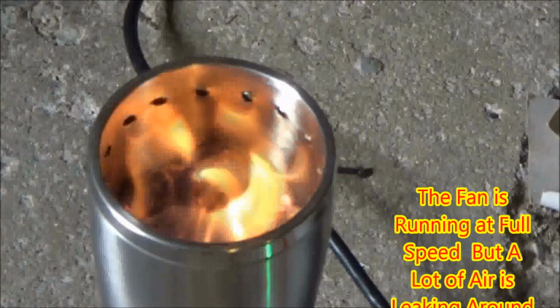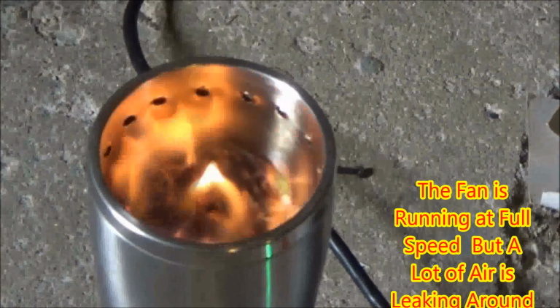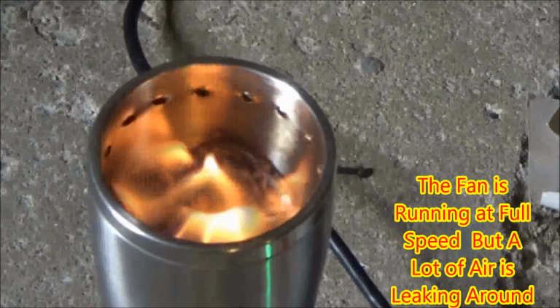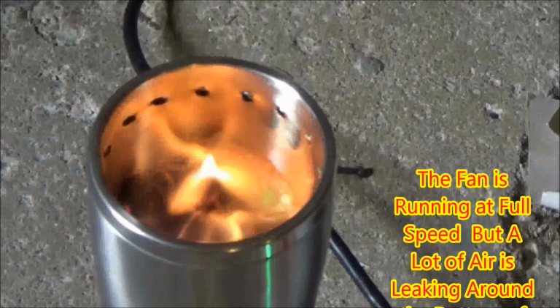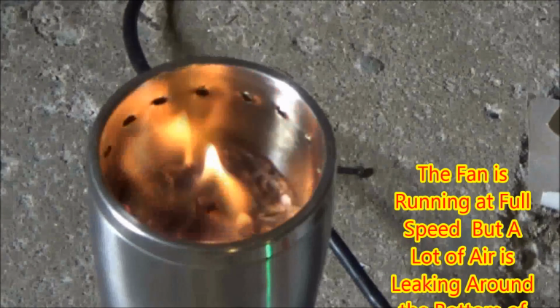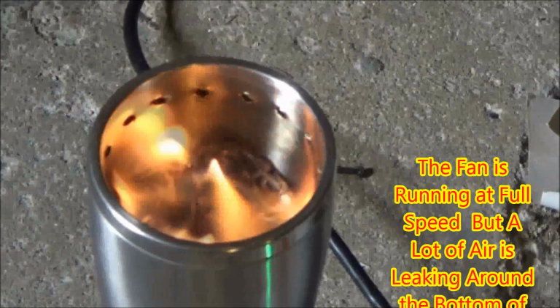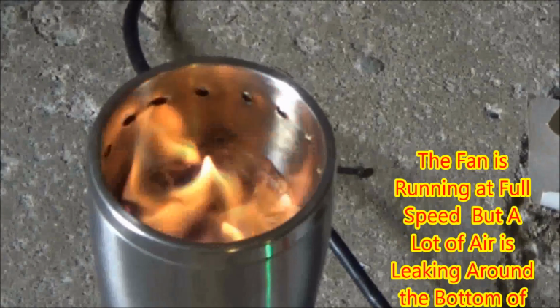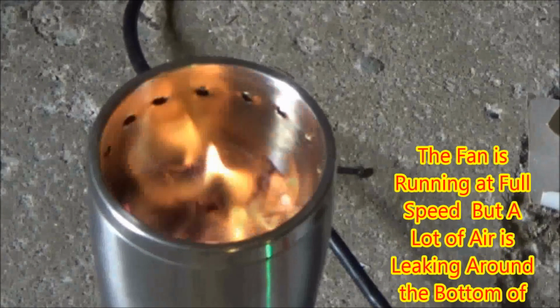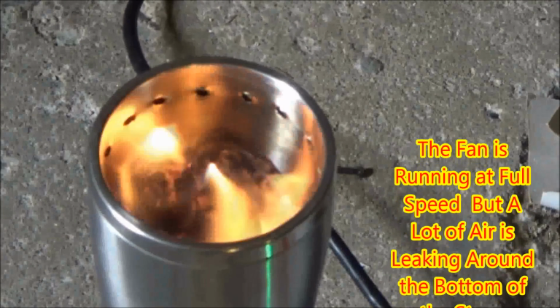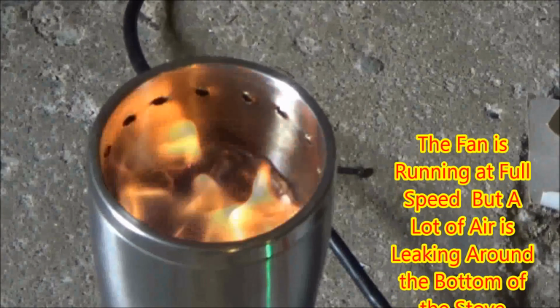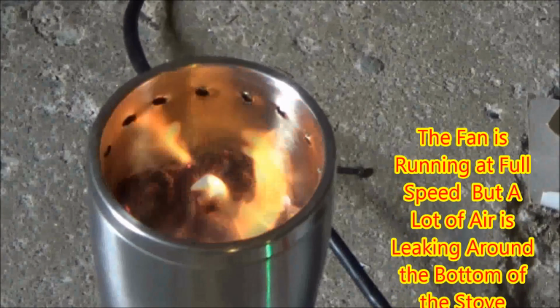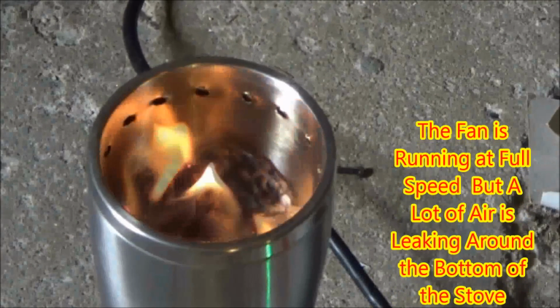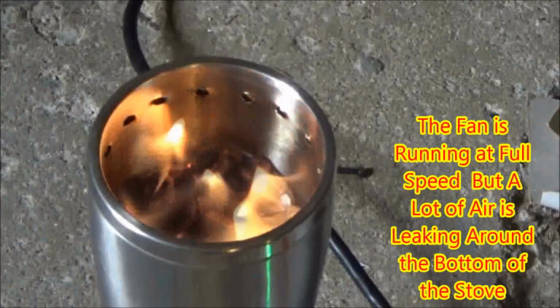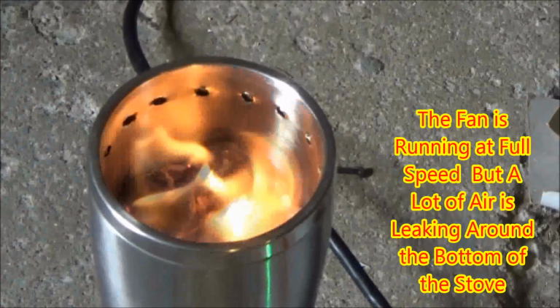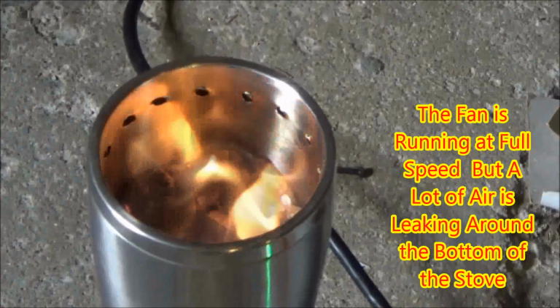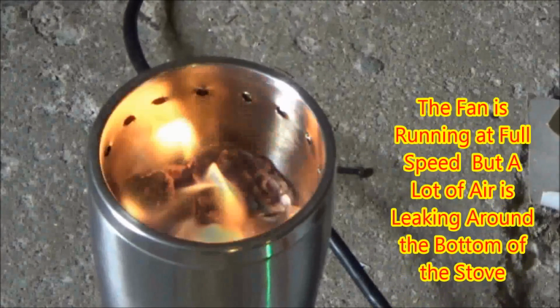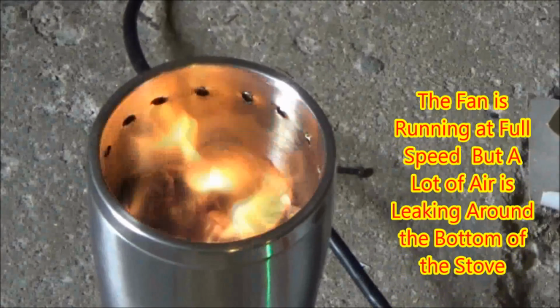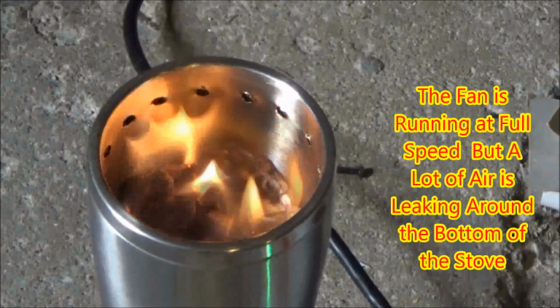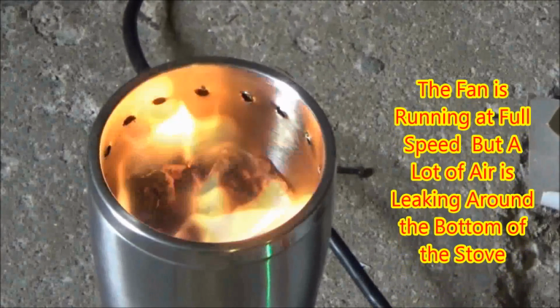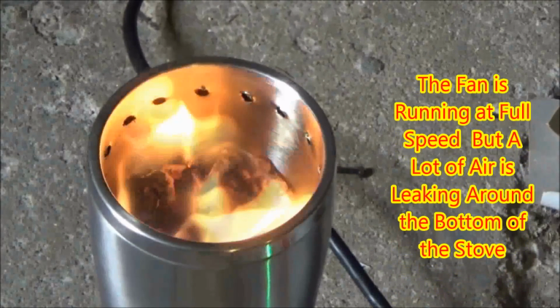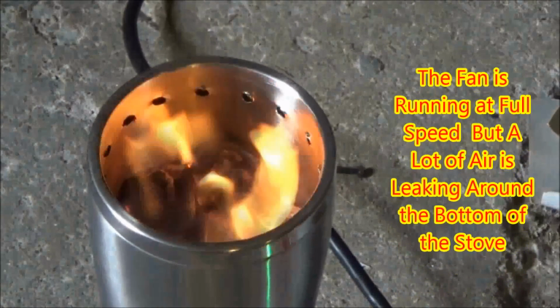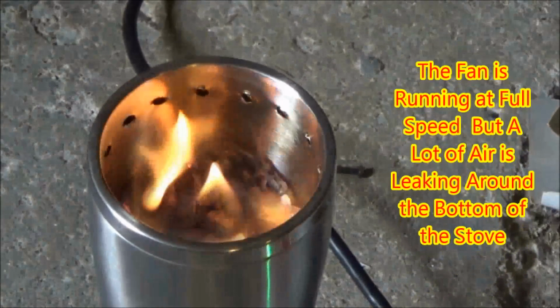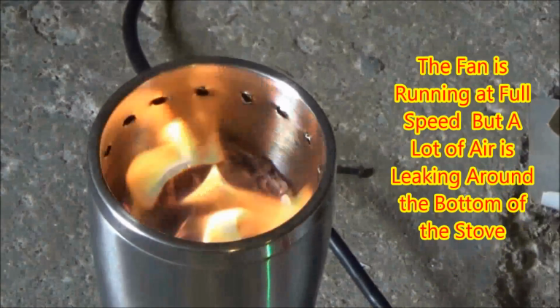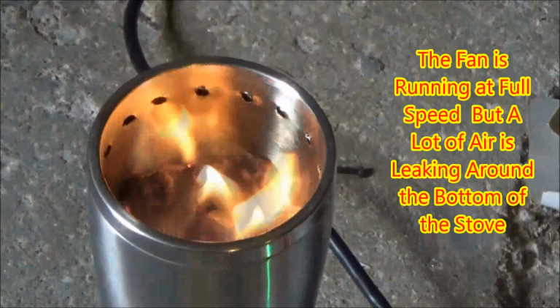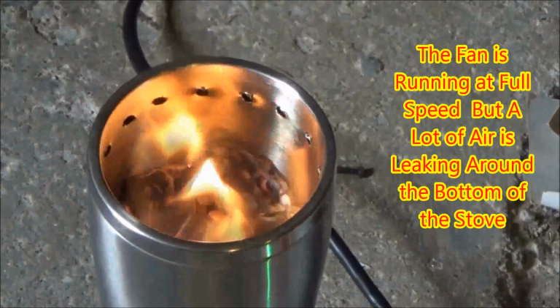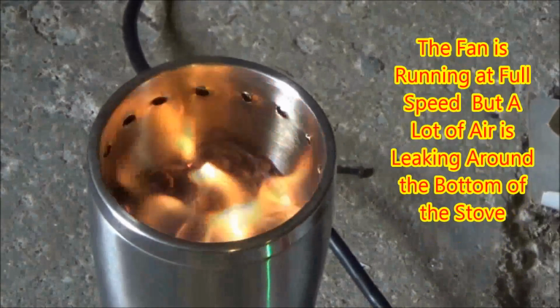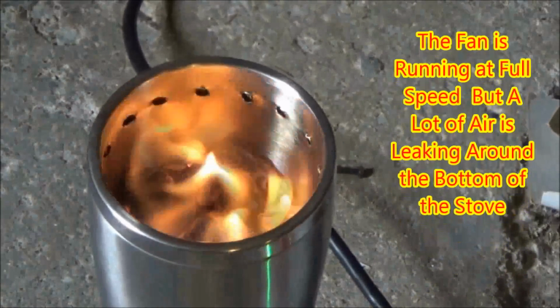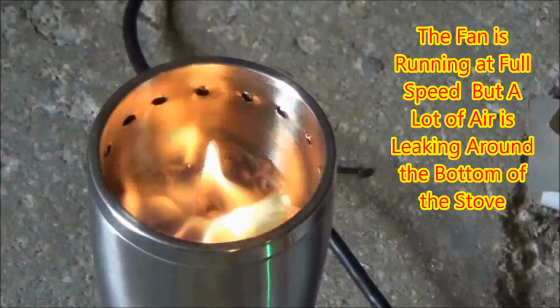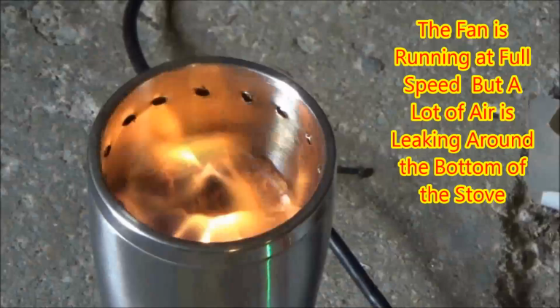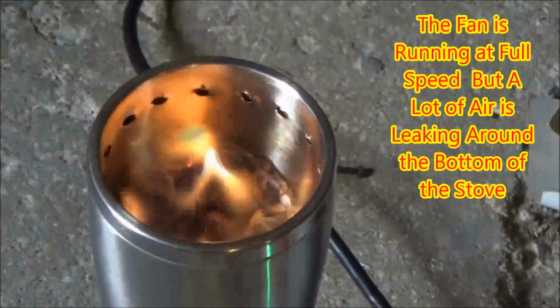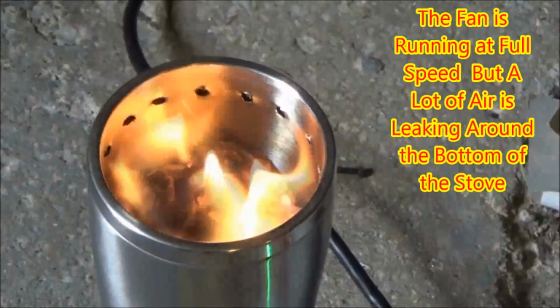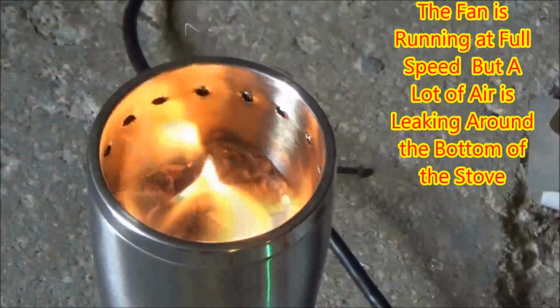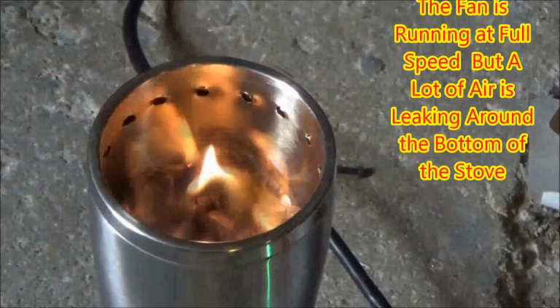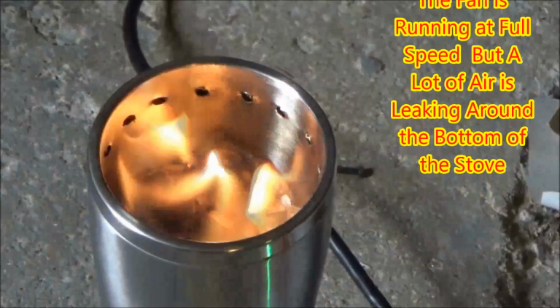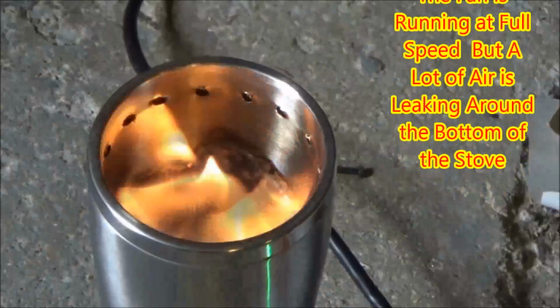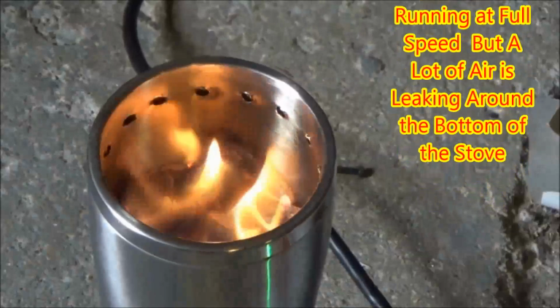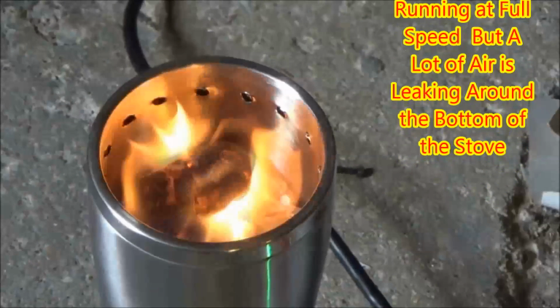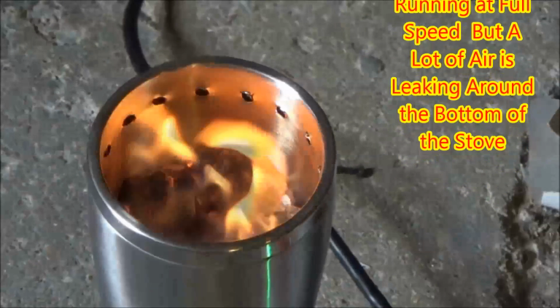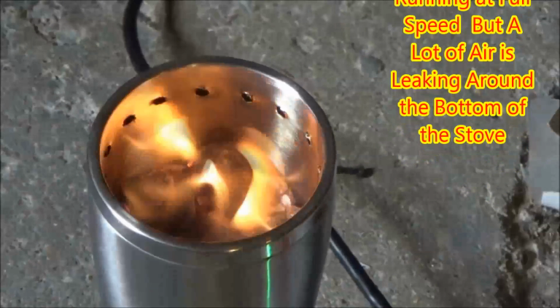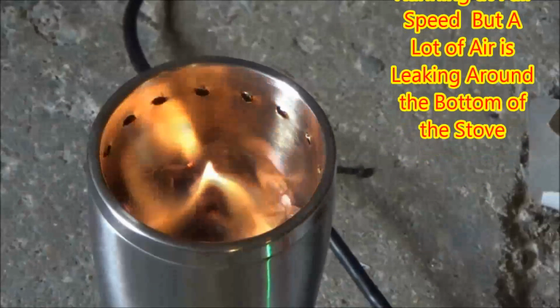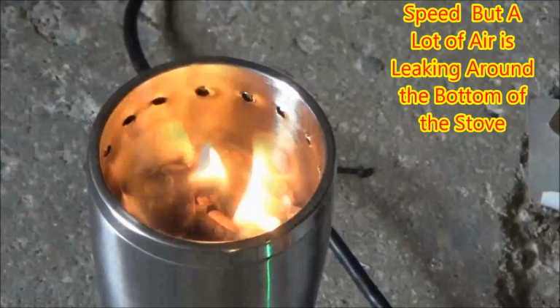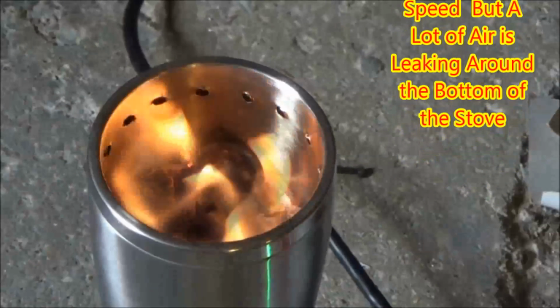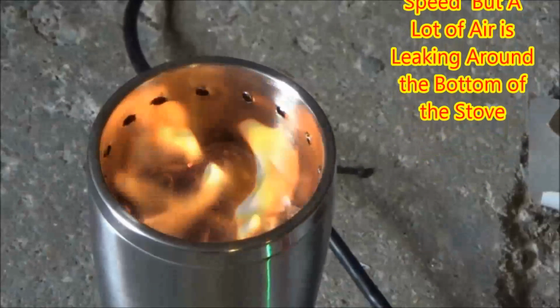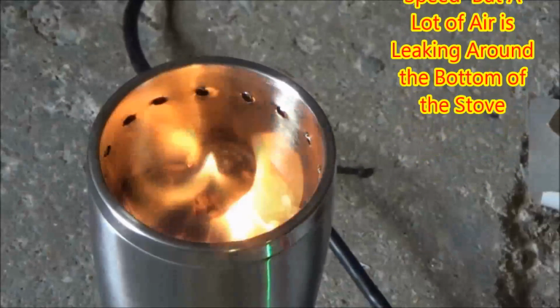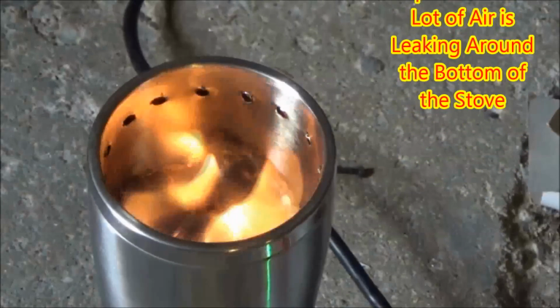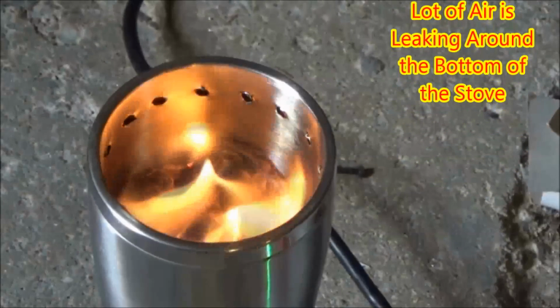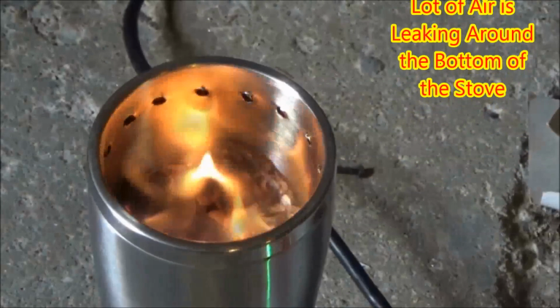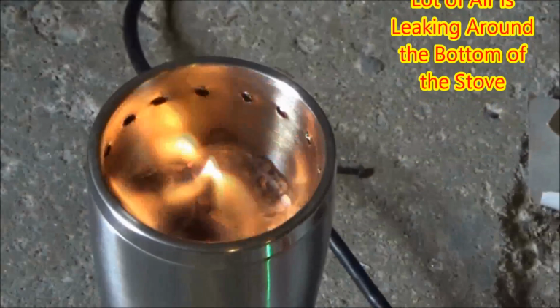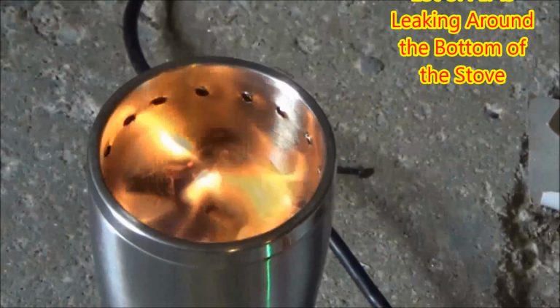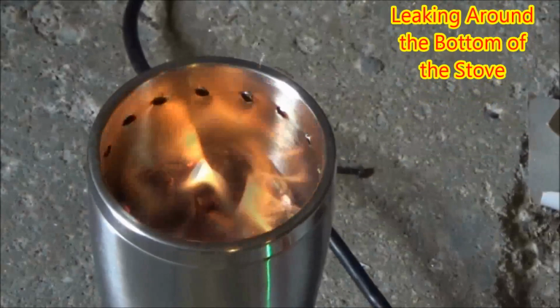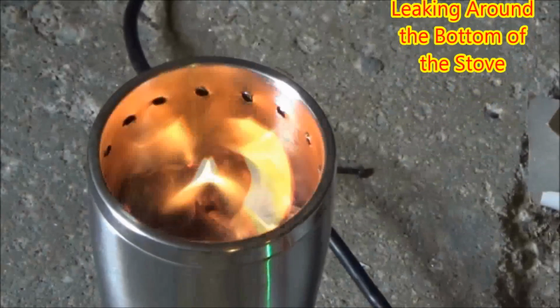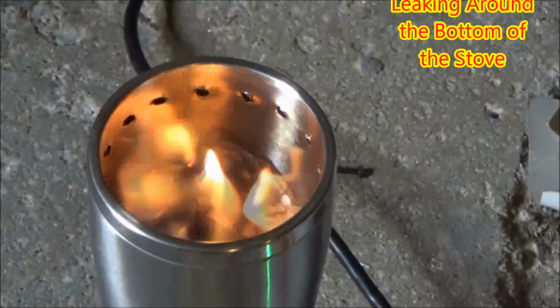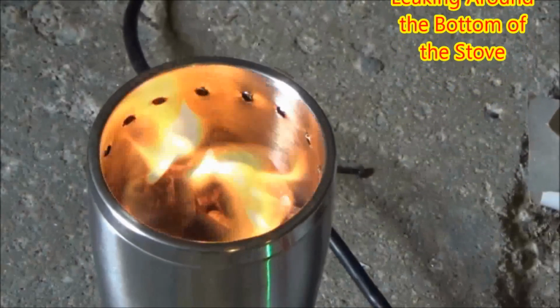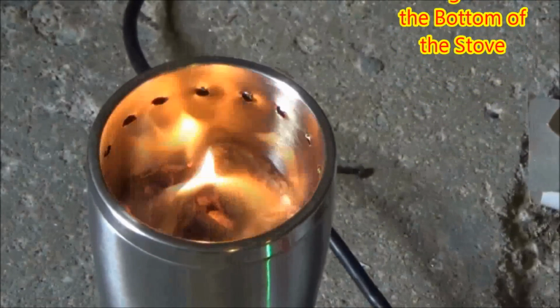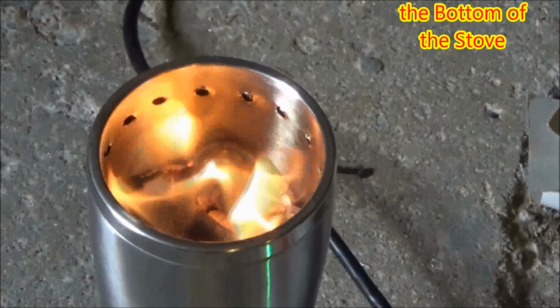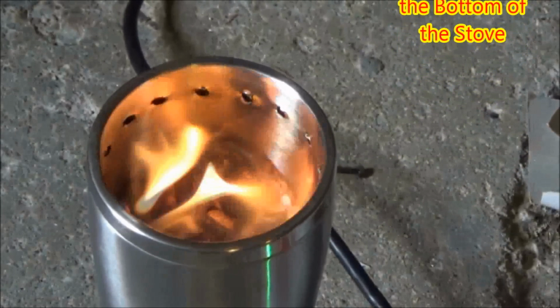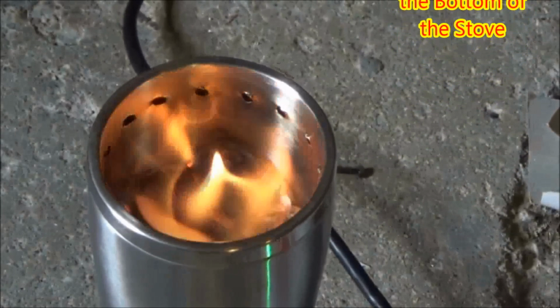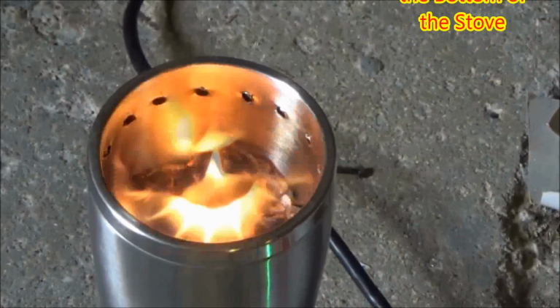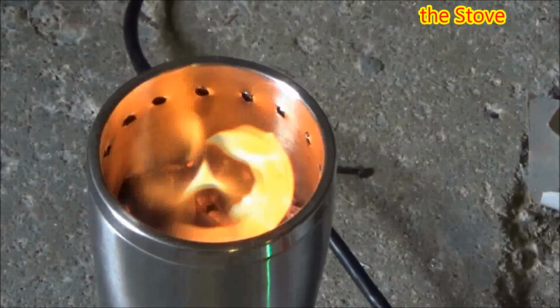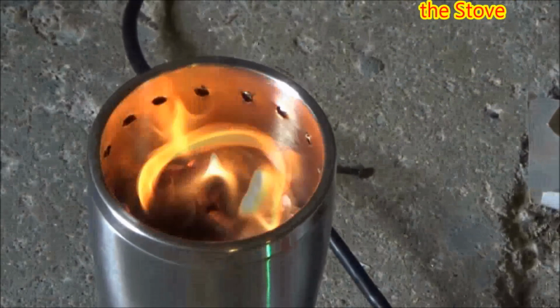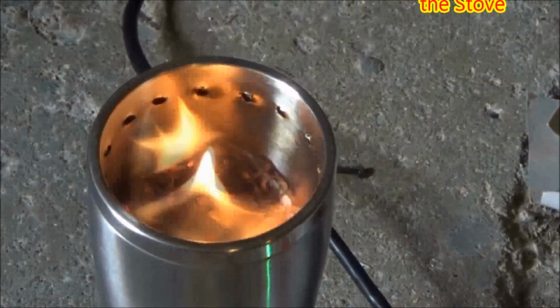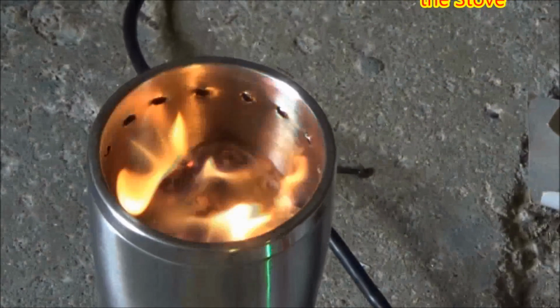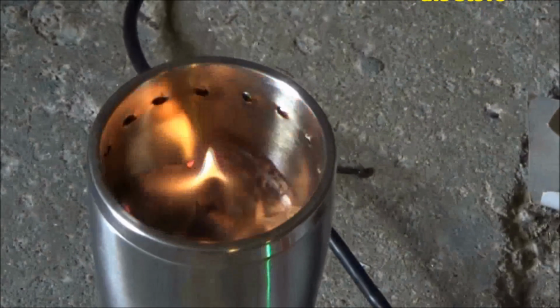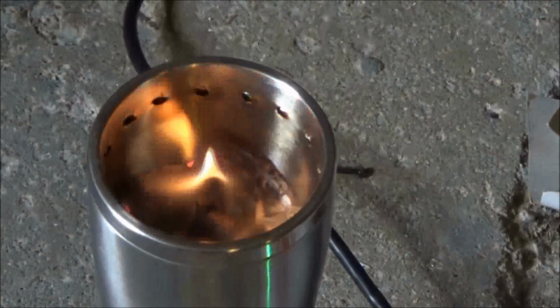The fan that I'm running here is running at full speed, but there's a lot of air looping around the bottom of the stove.